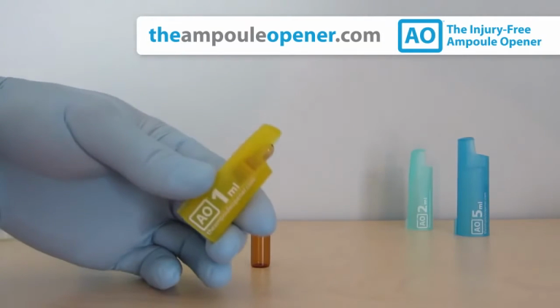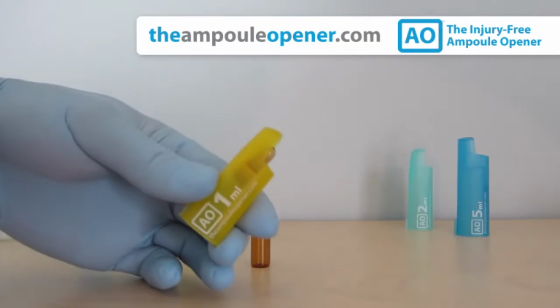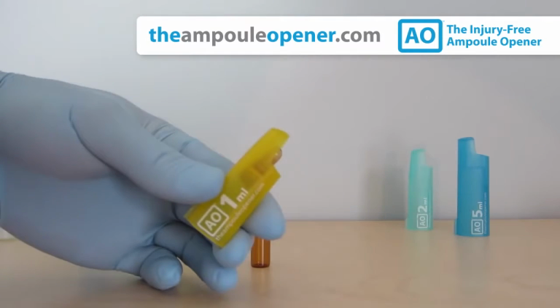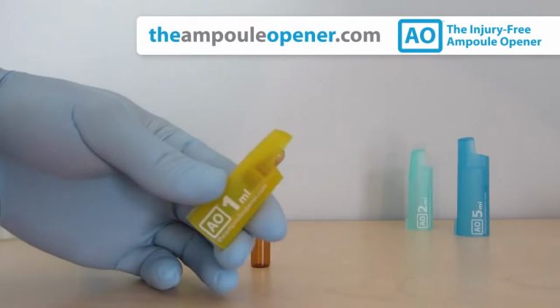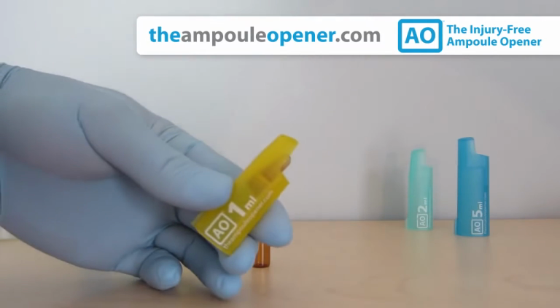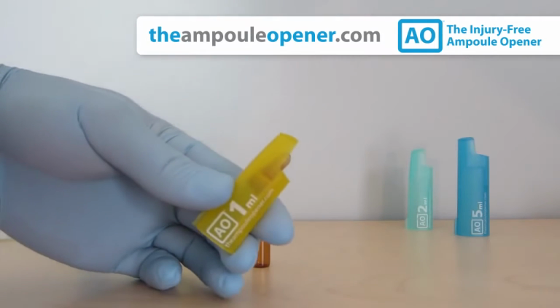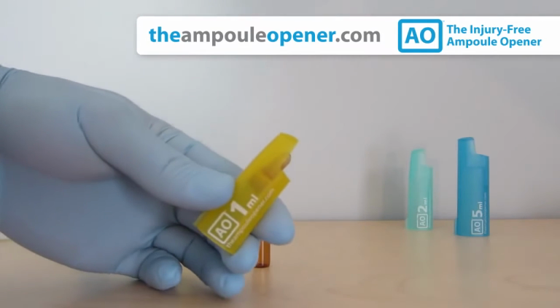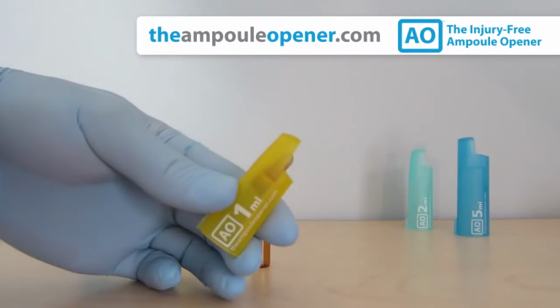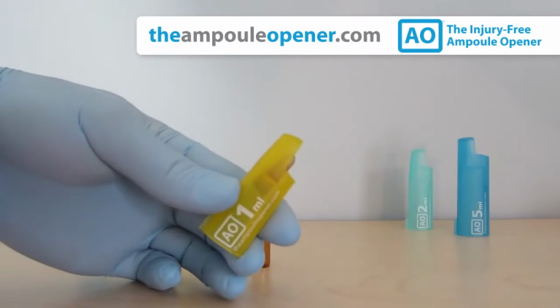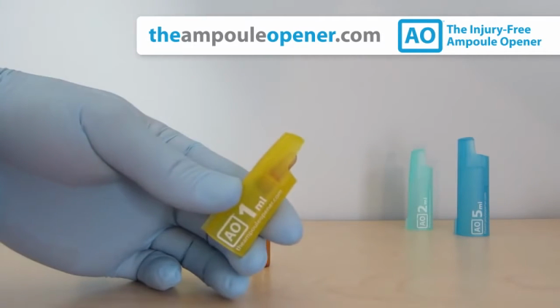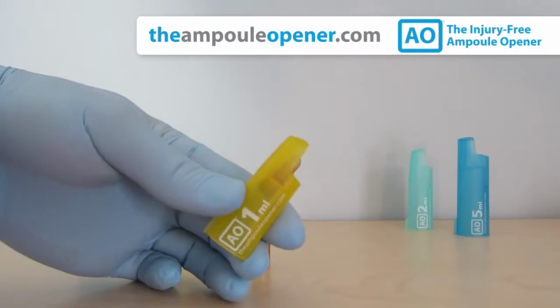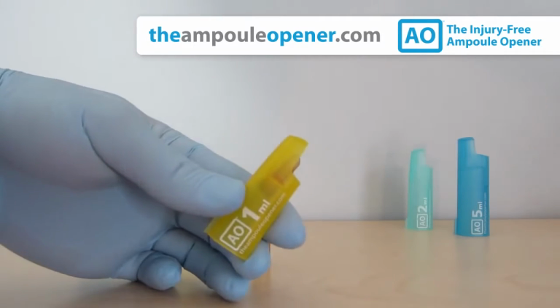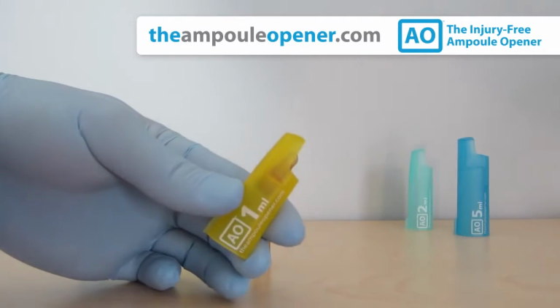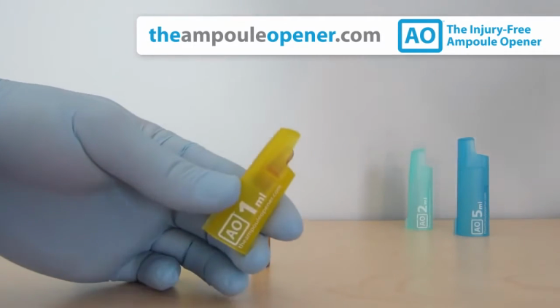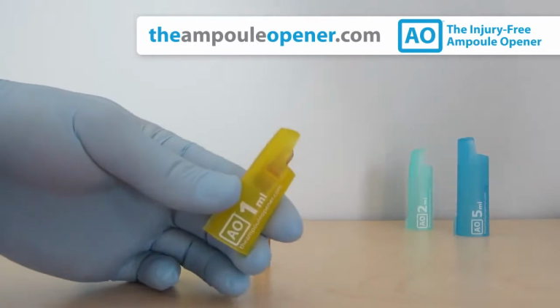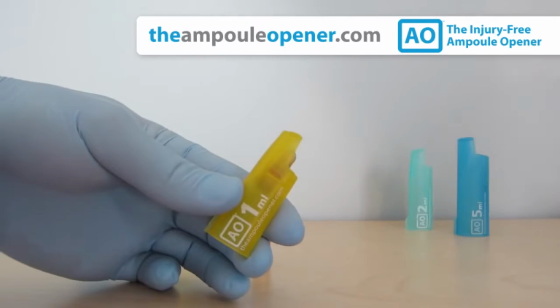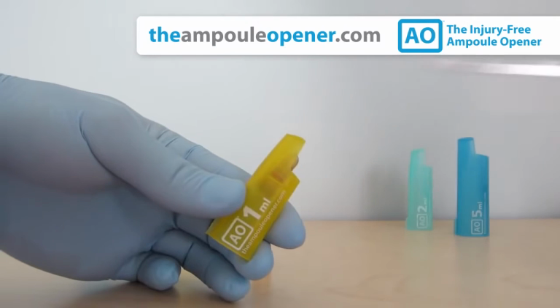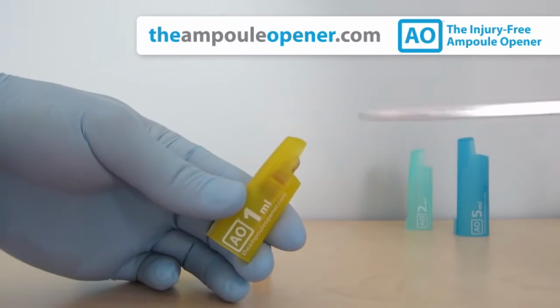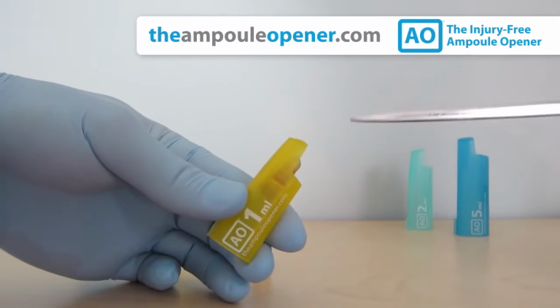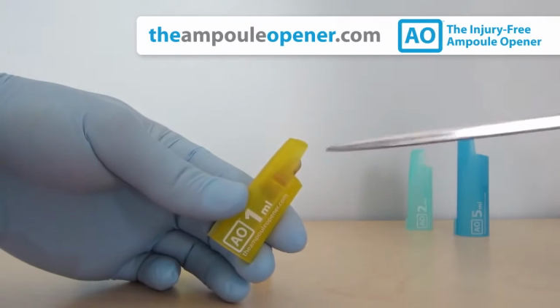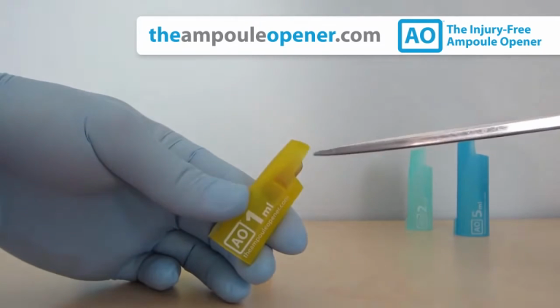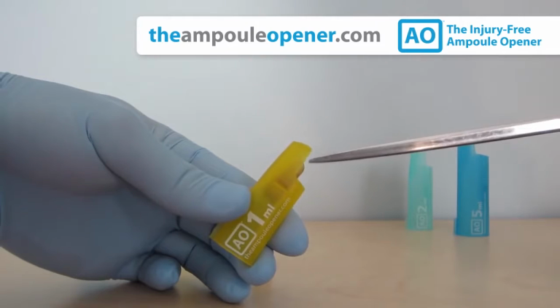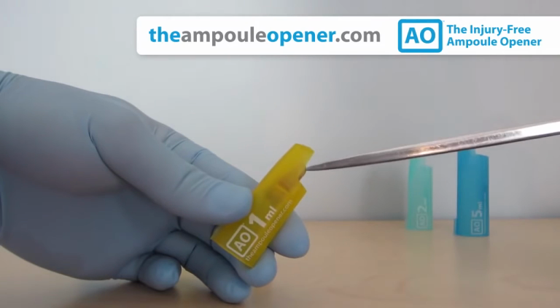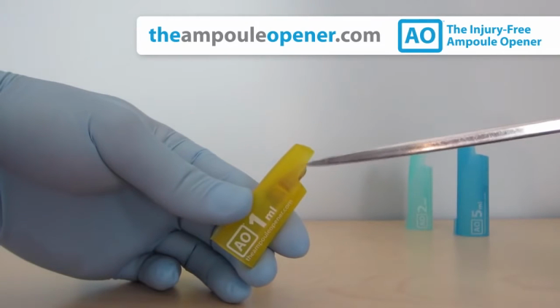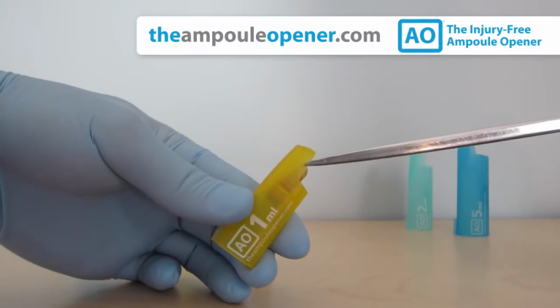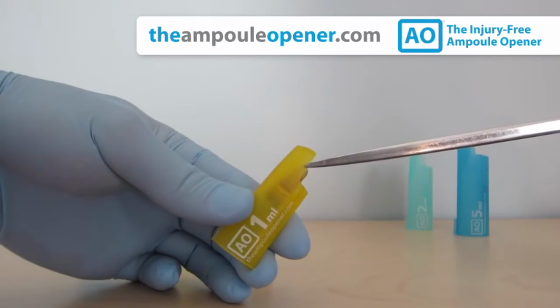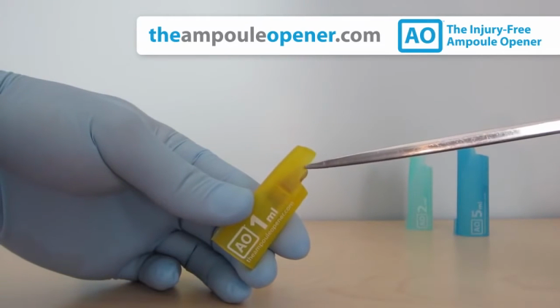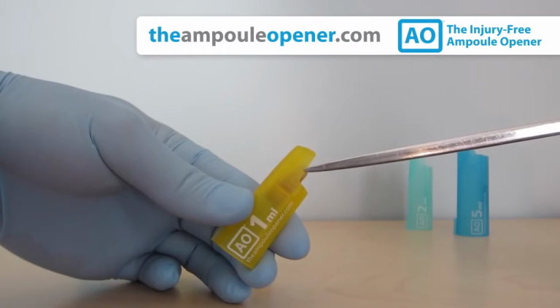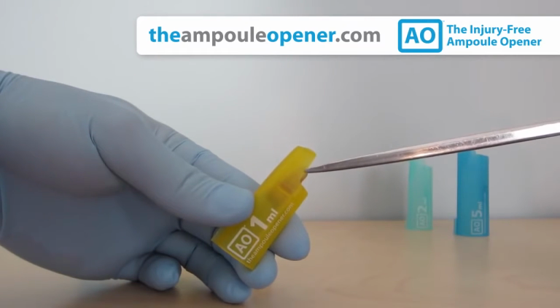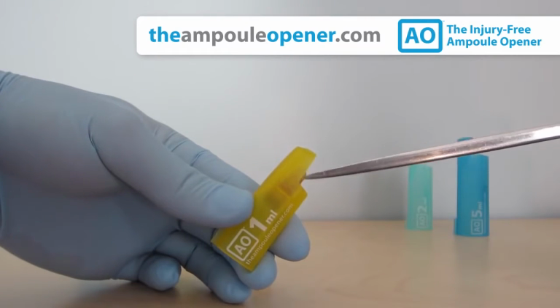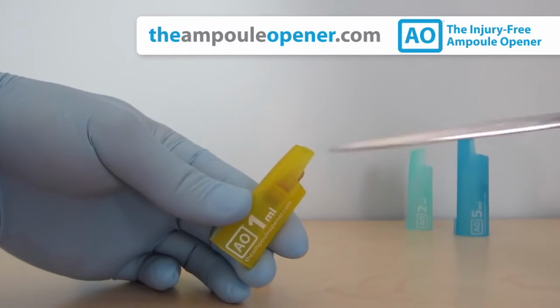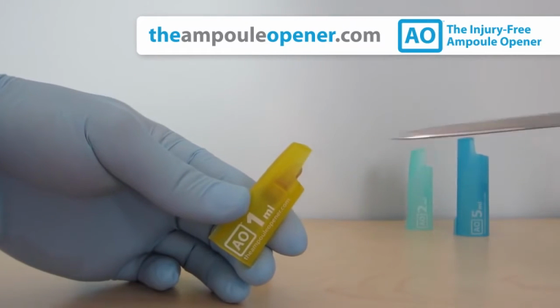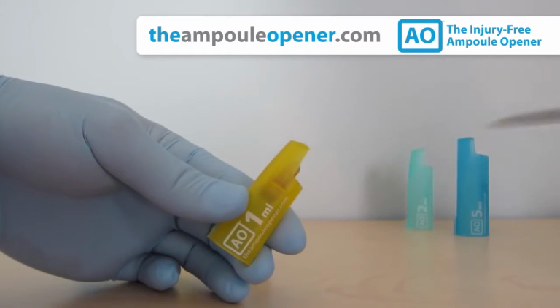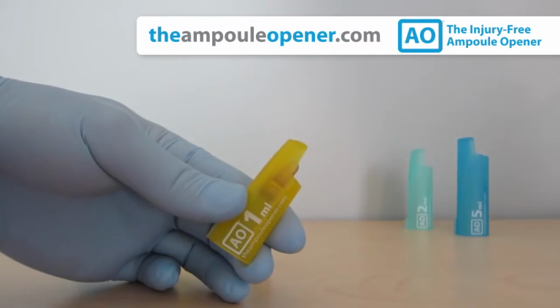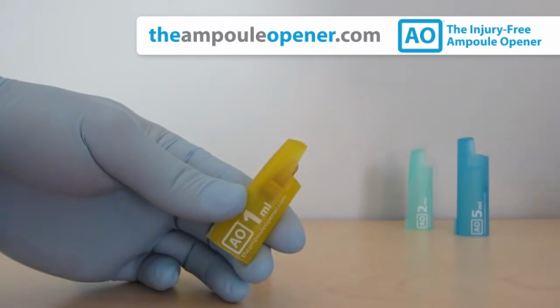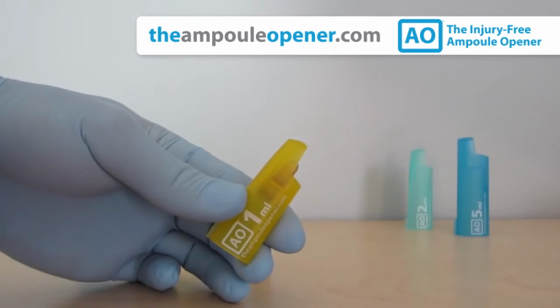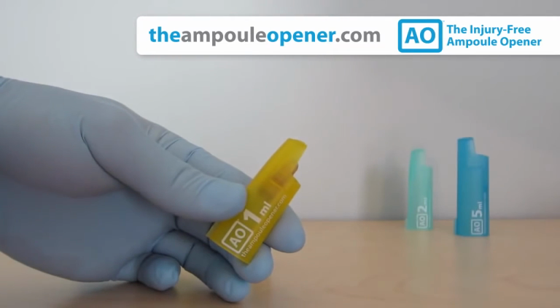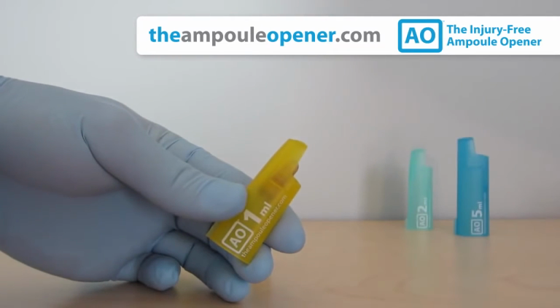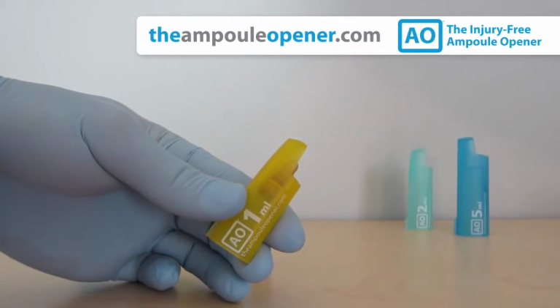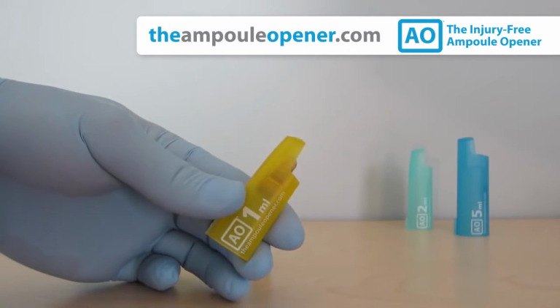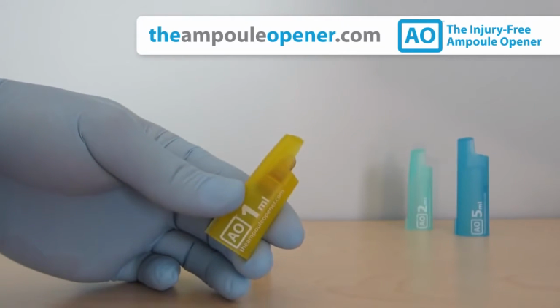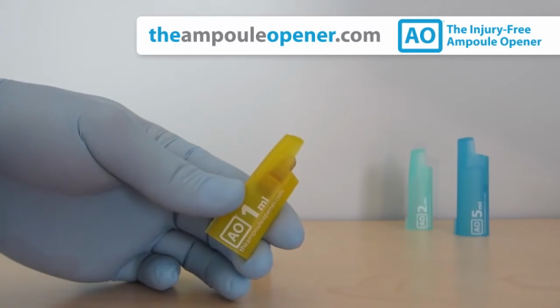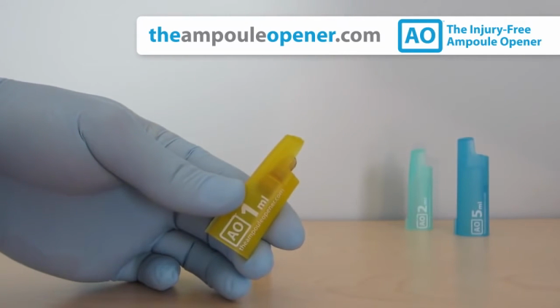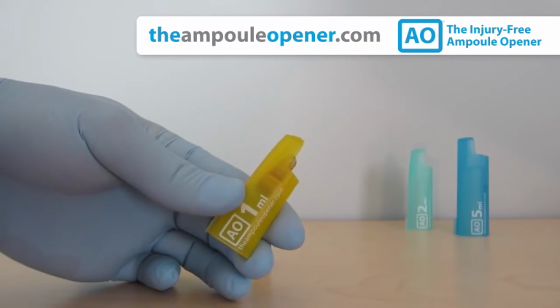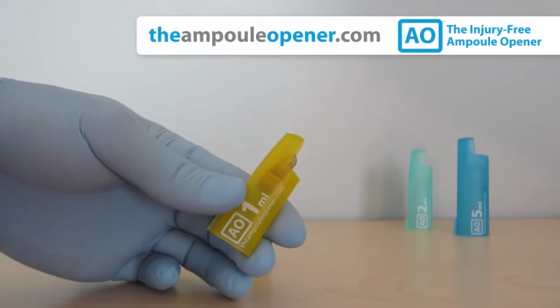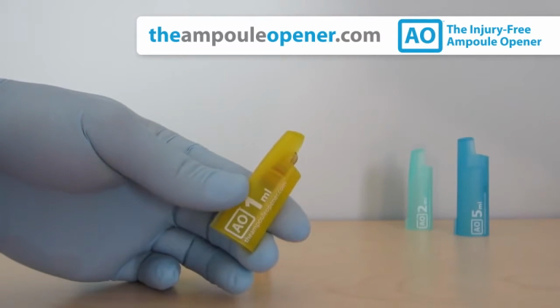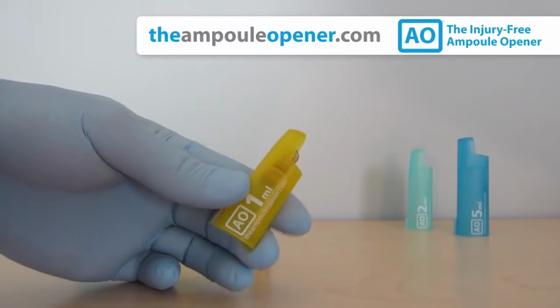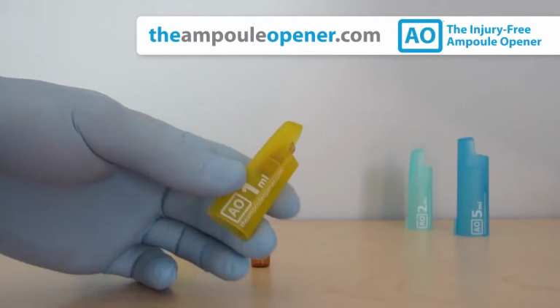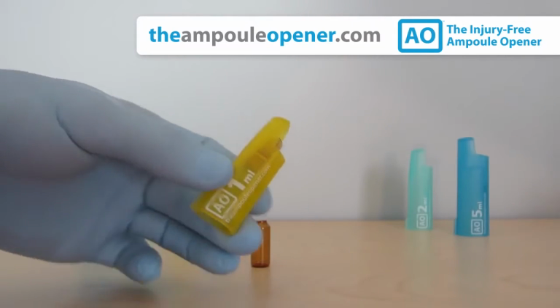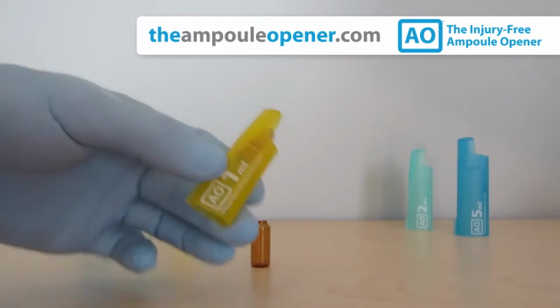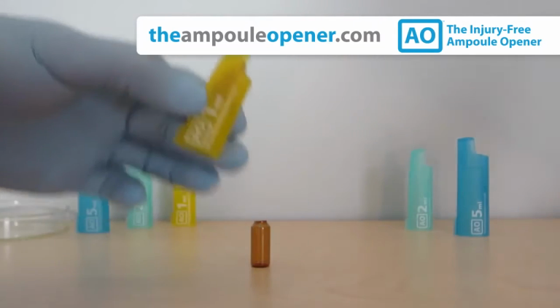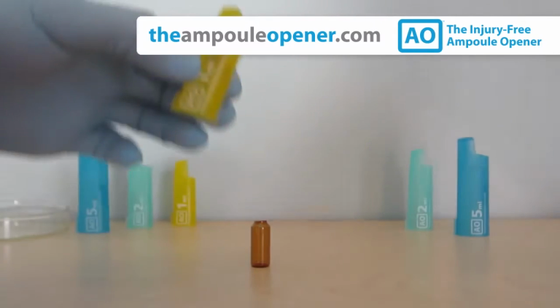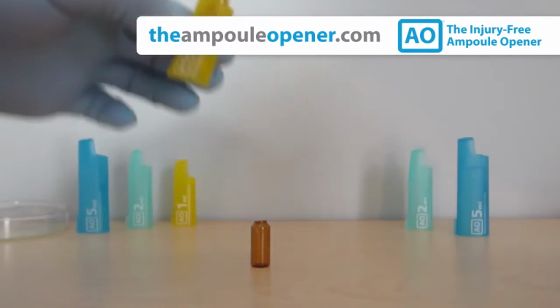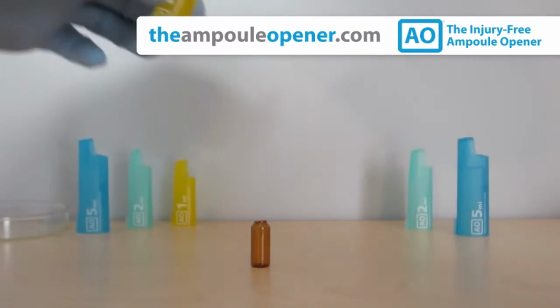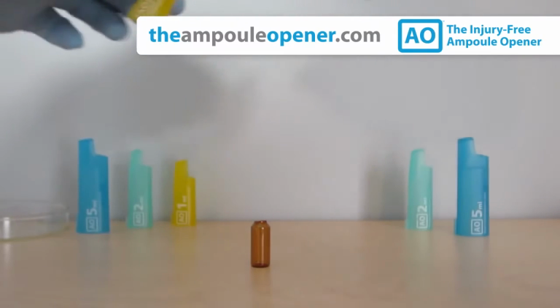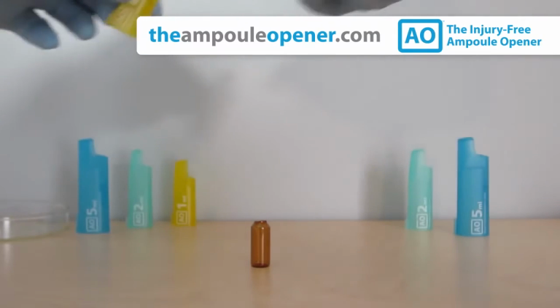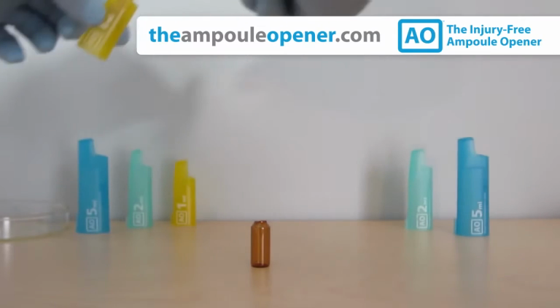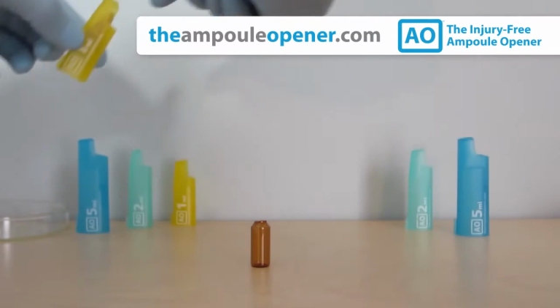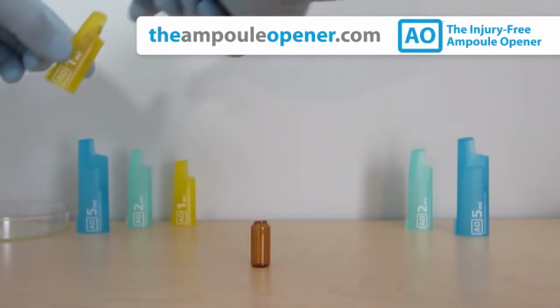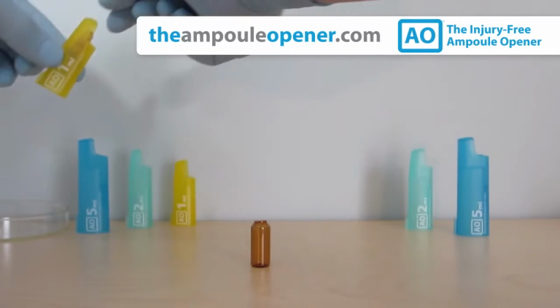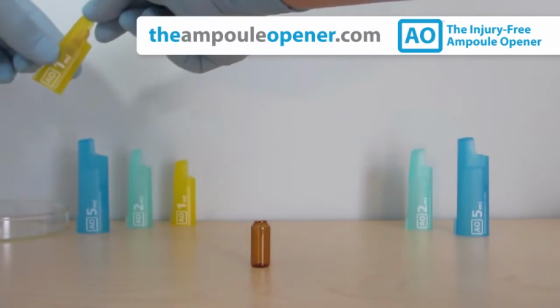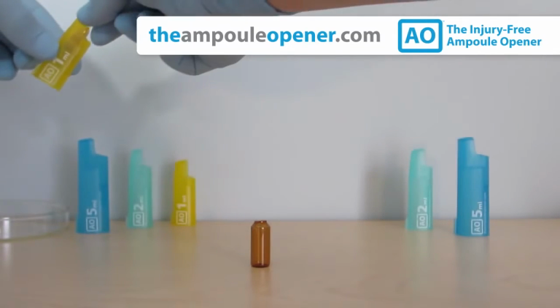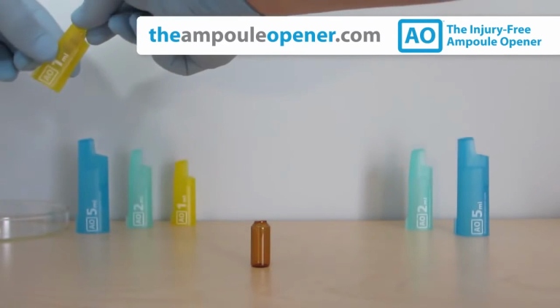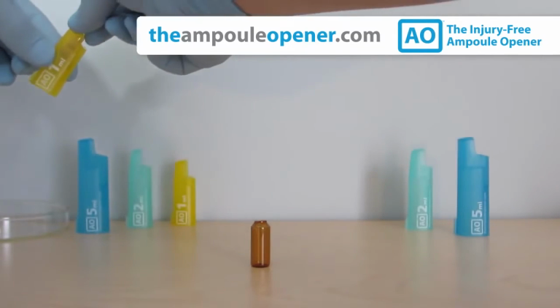The ampule head is safely secured in the AO for your protection. To eject it, gently push it out into a sharps container.